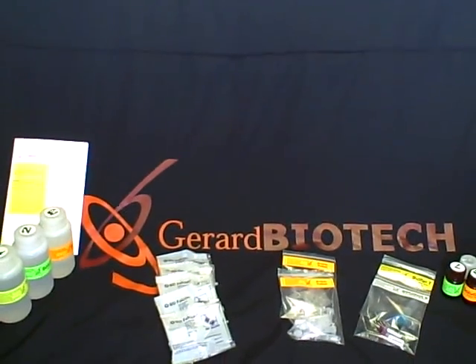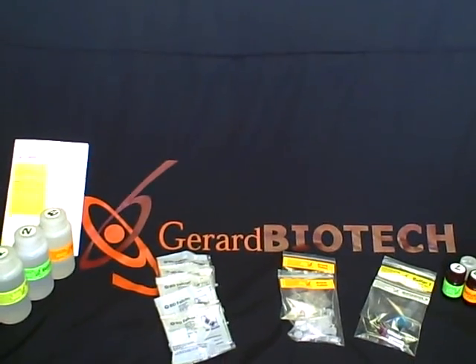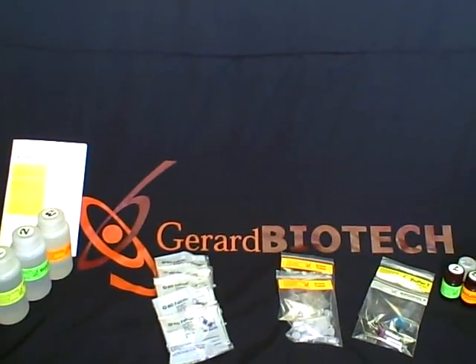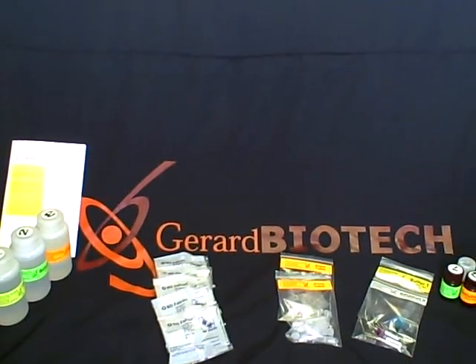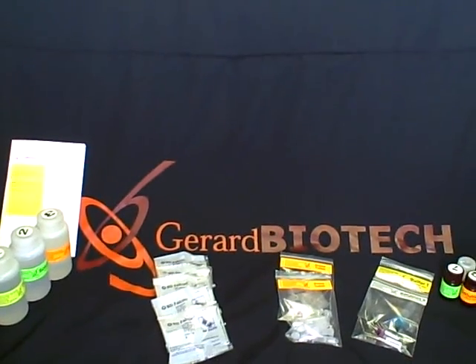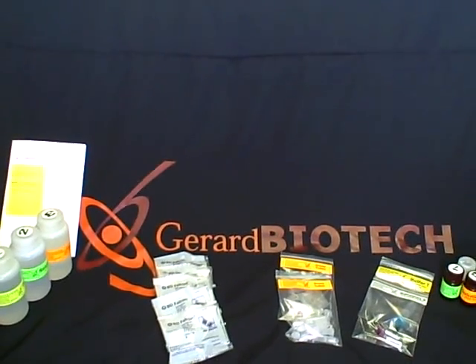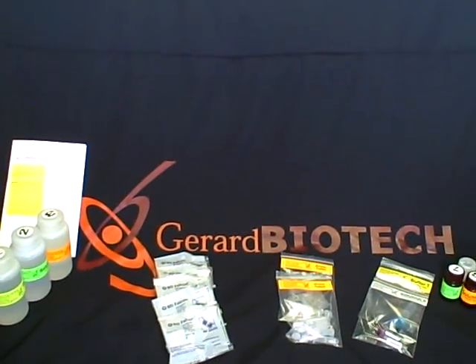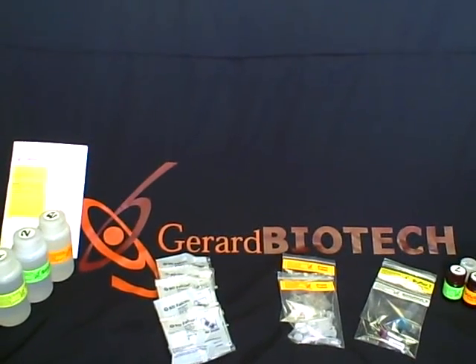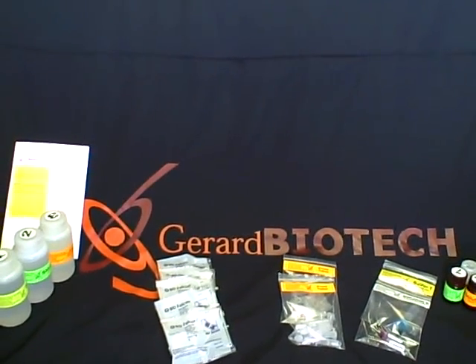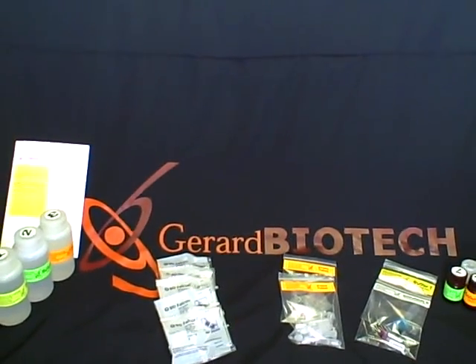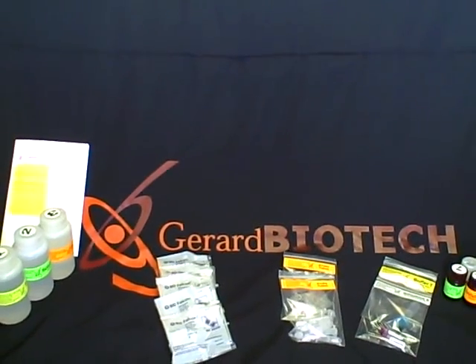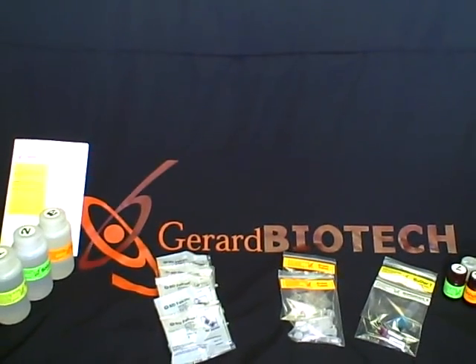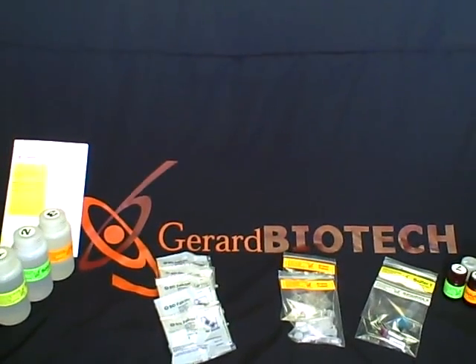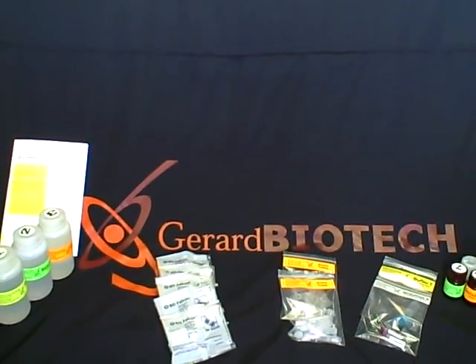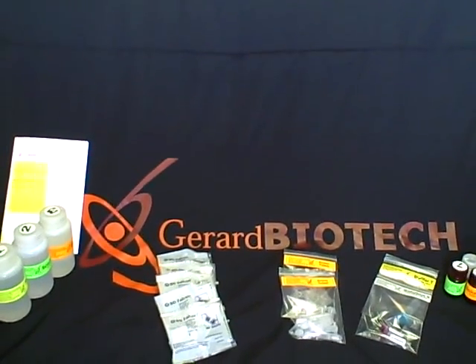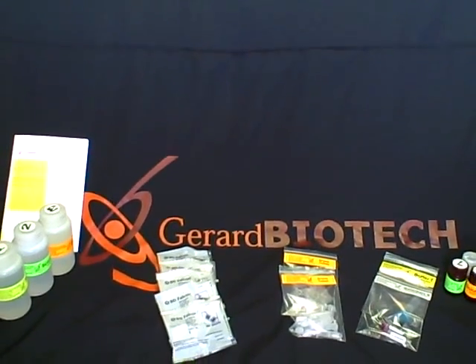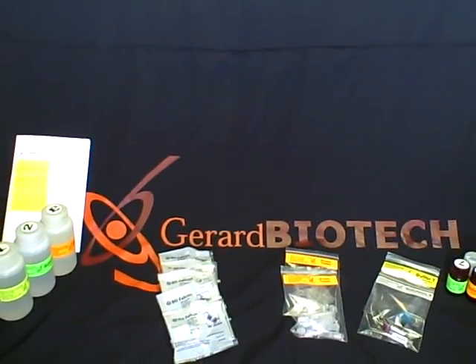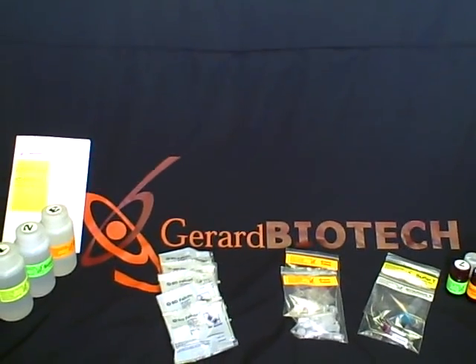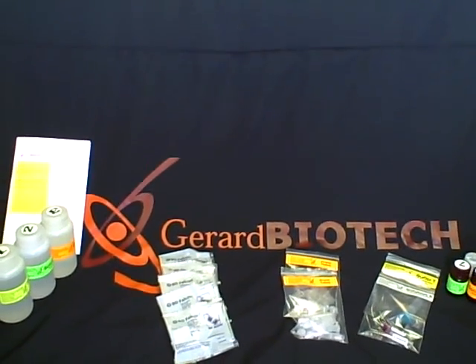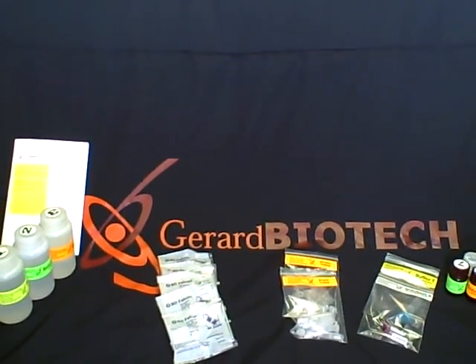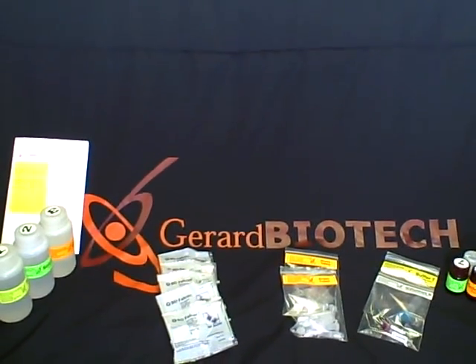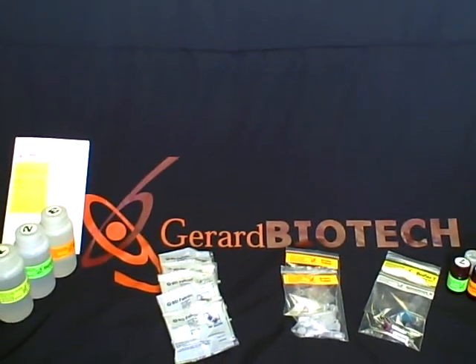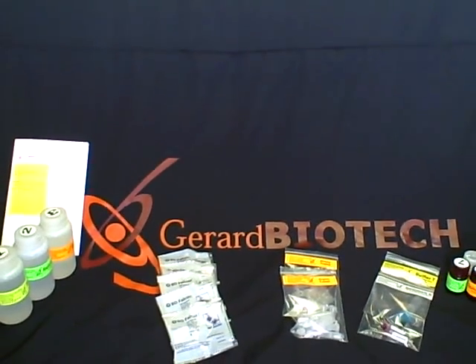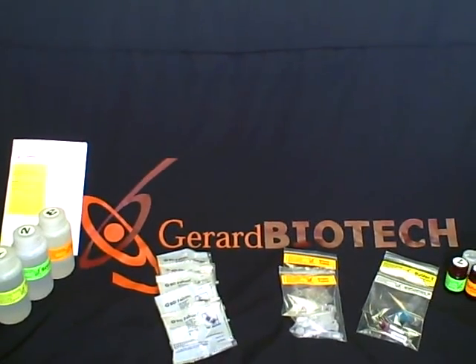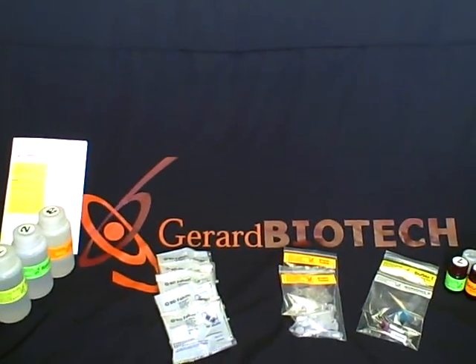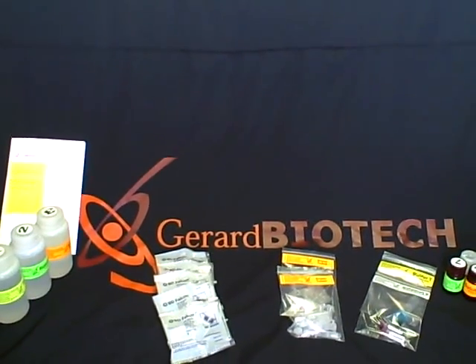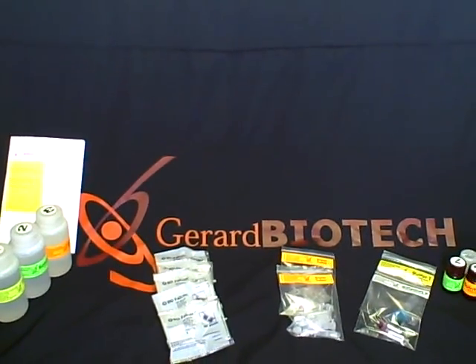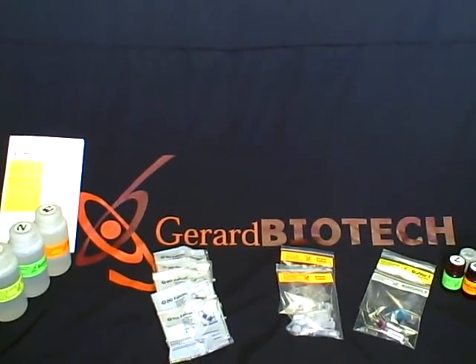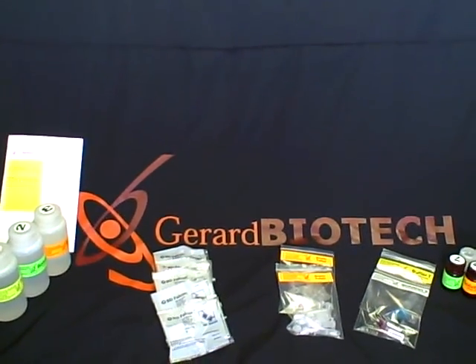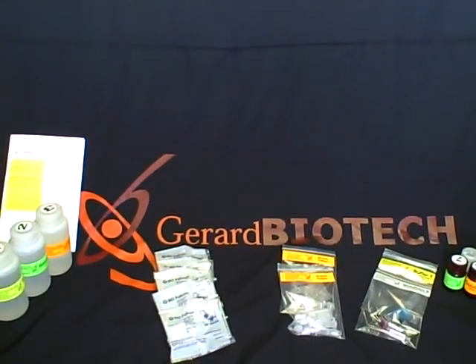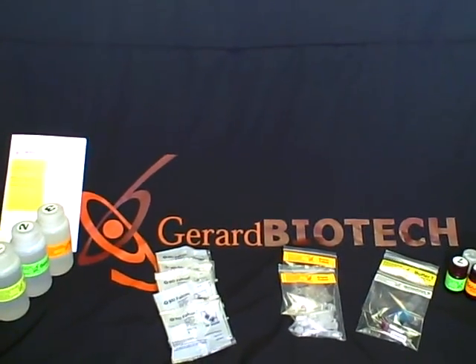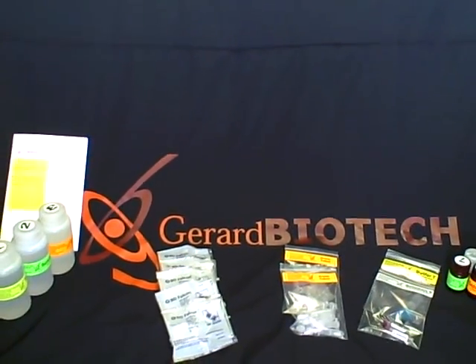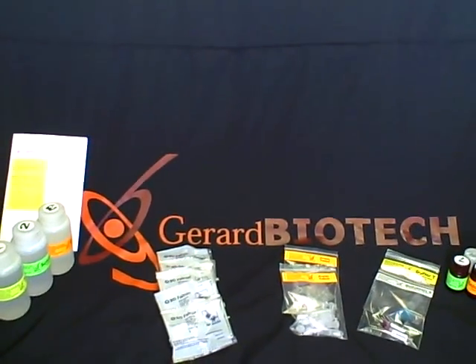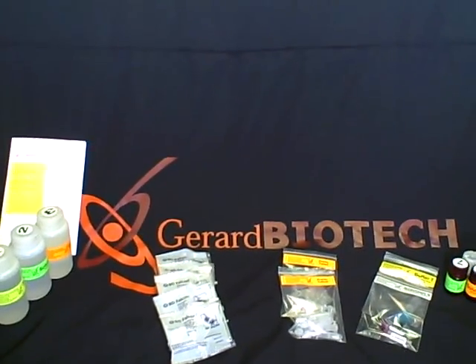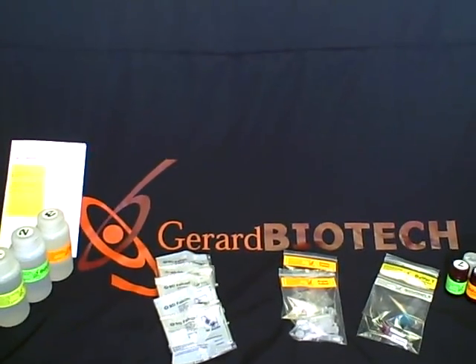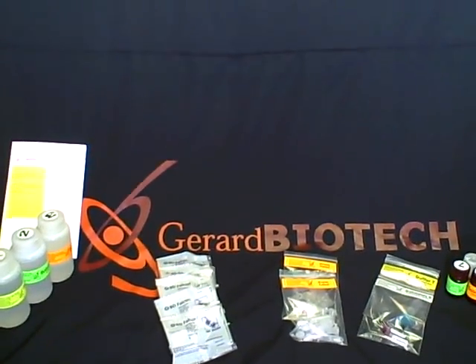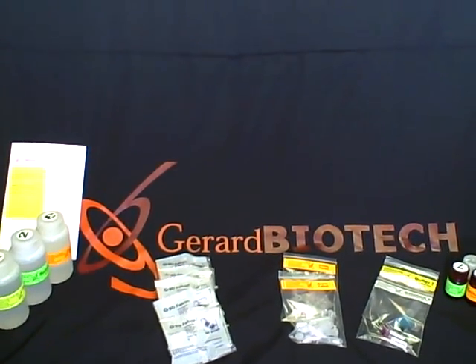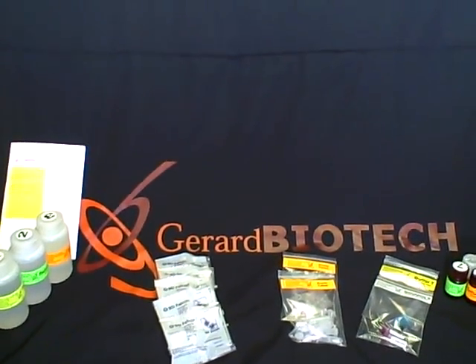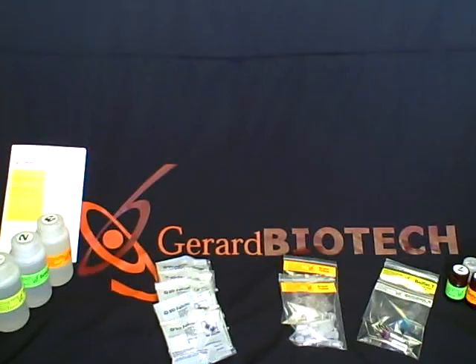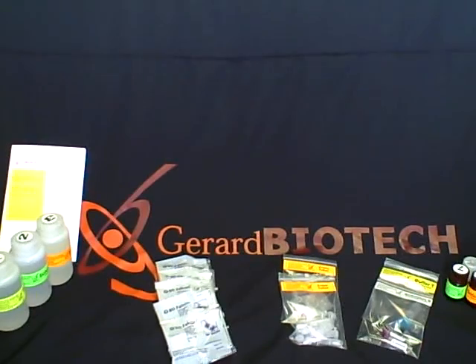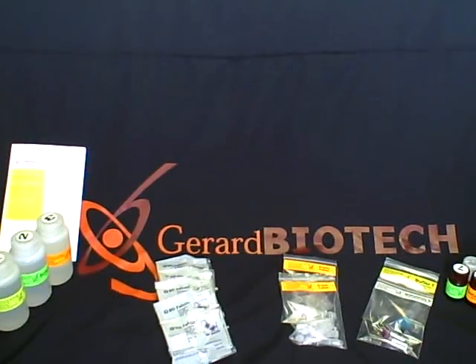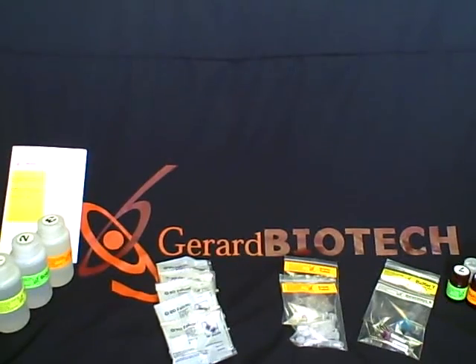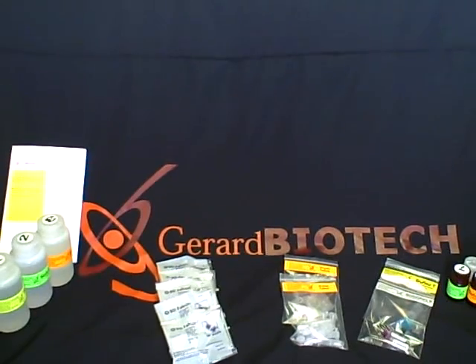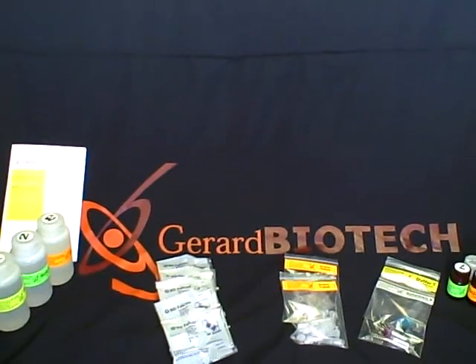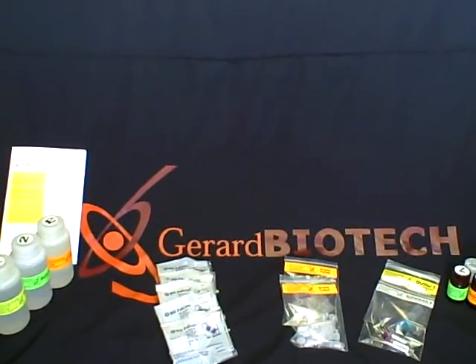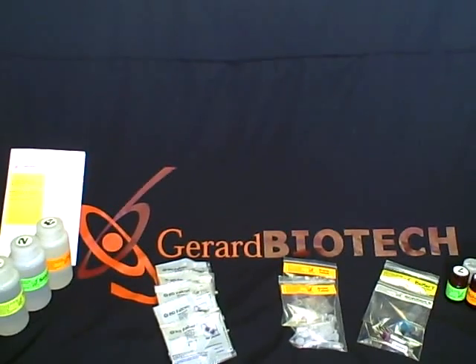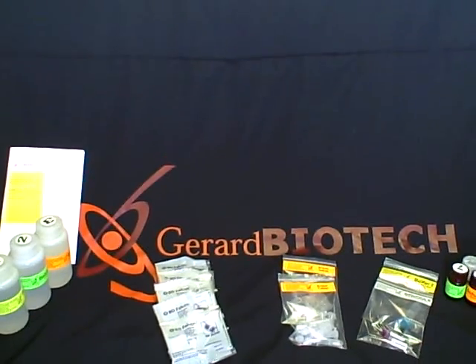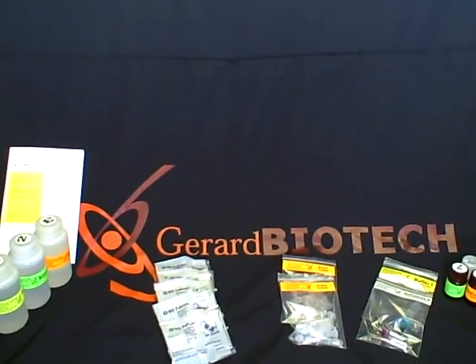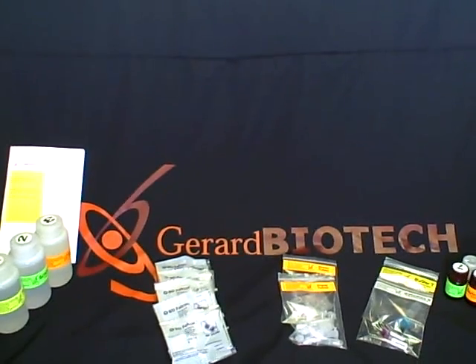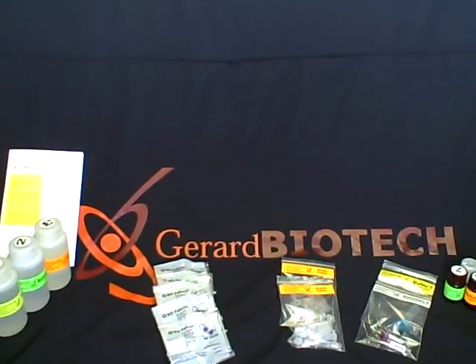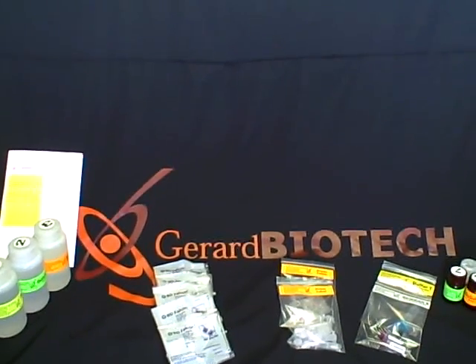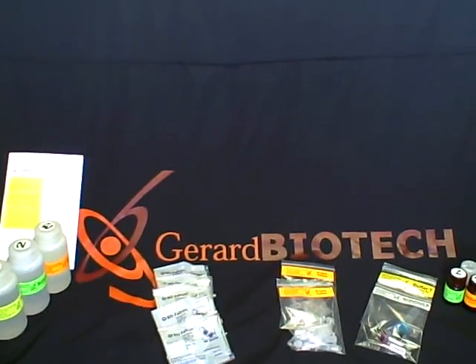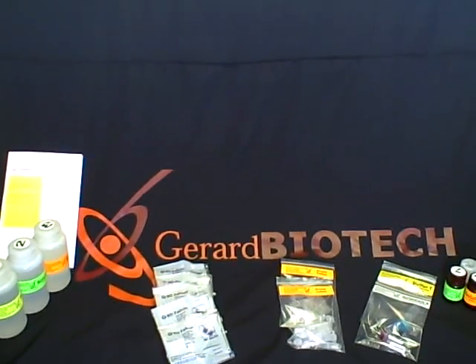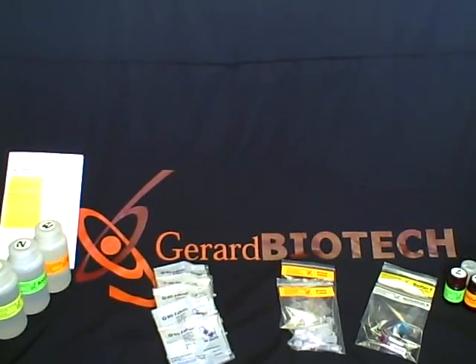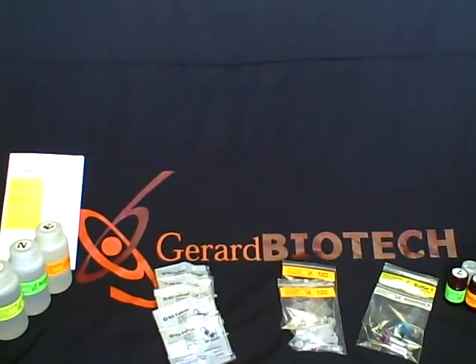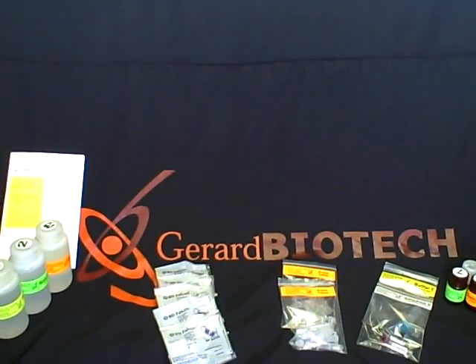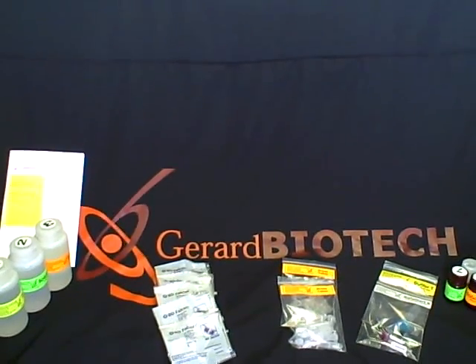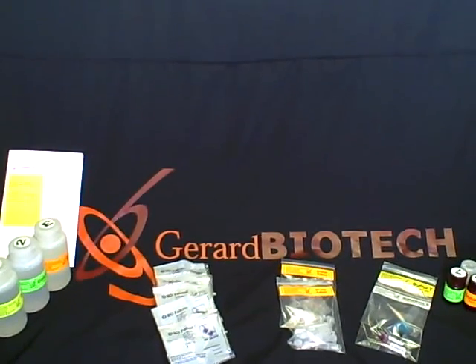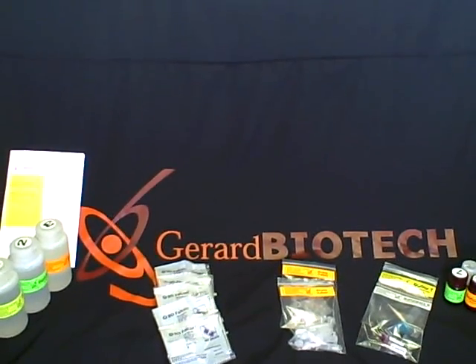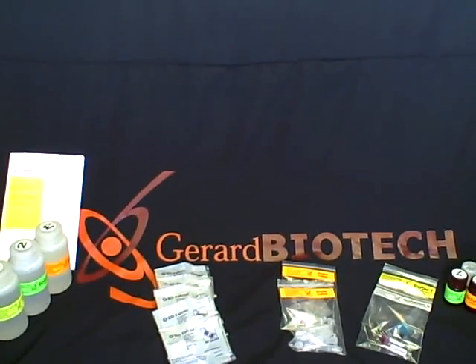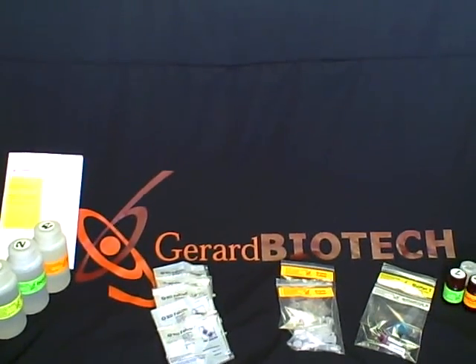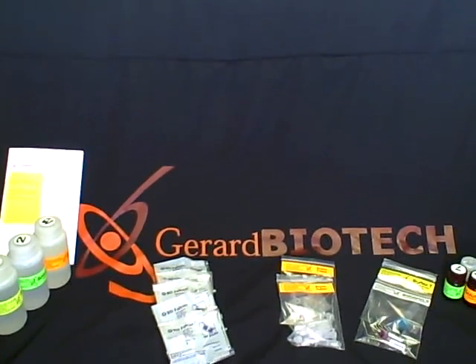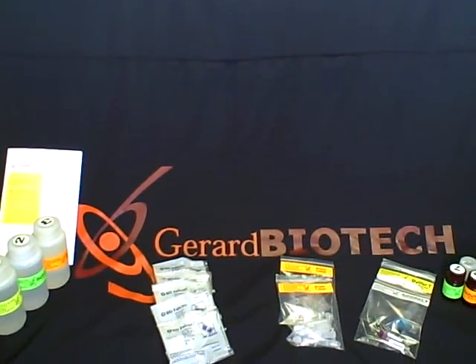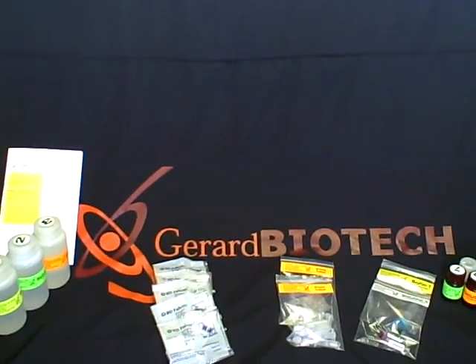Welcome to Girard Biotech. I'm Jeff, and I'm Teresa, and we're here today to talk to you about the SpinDoctor VAC DNA Isolation Kit.